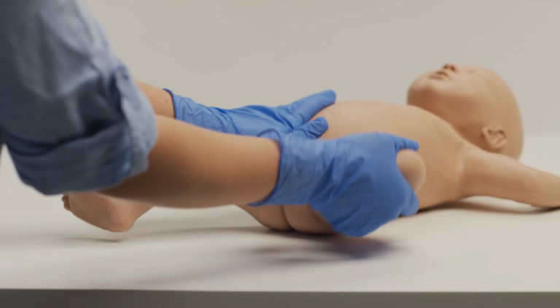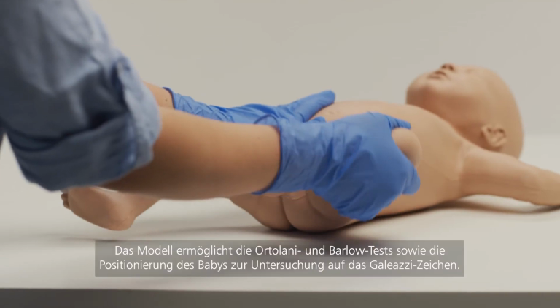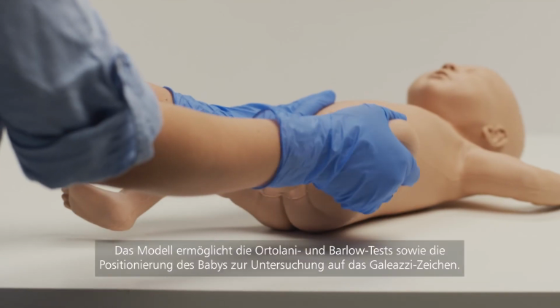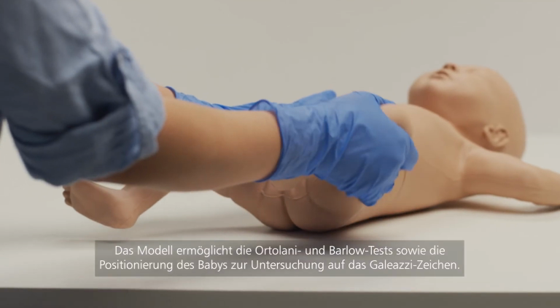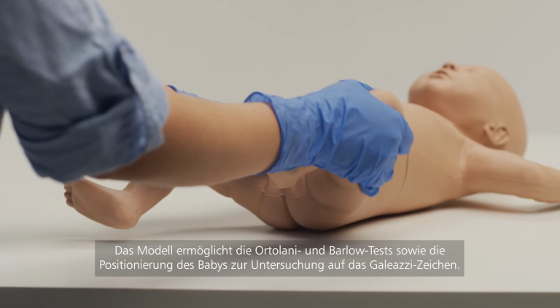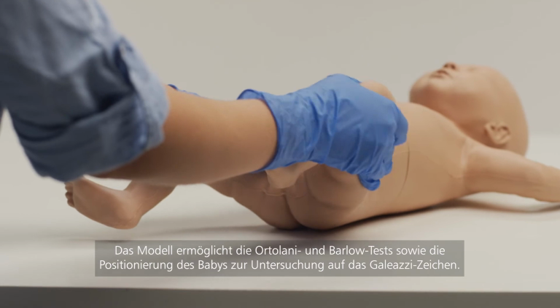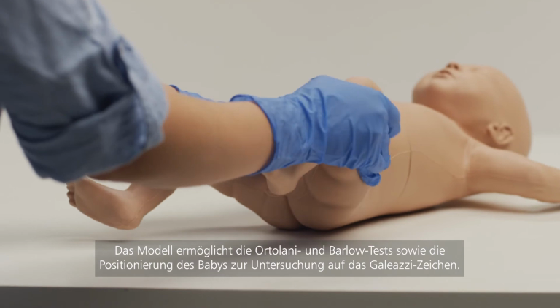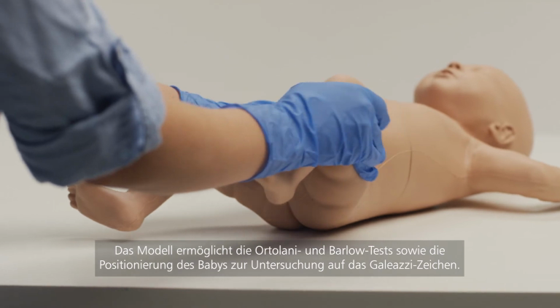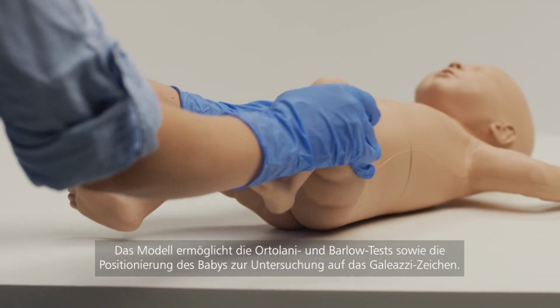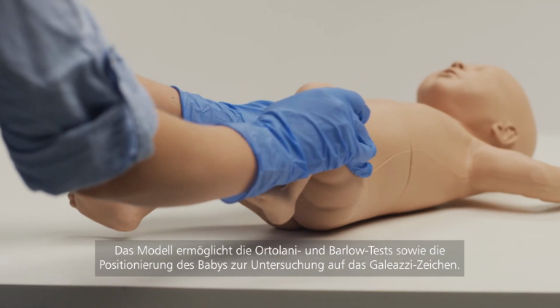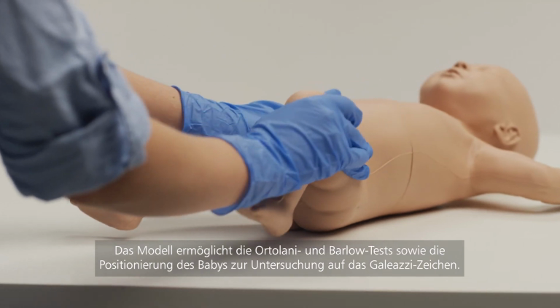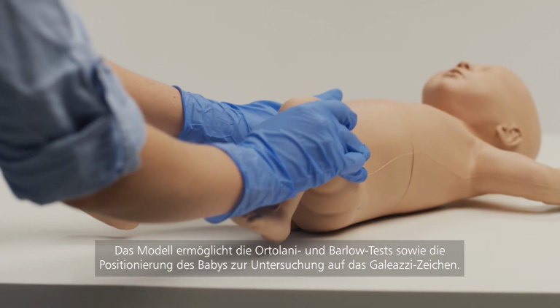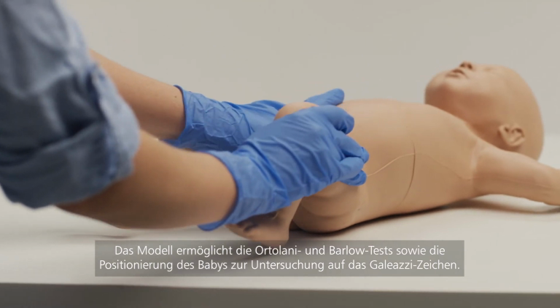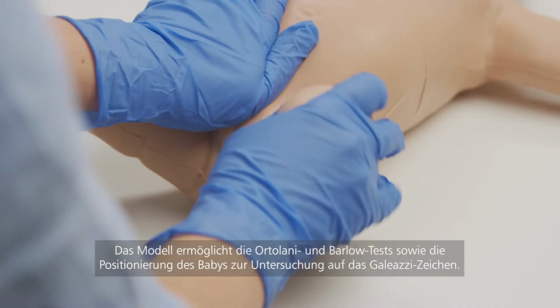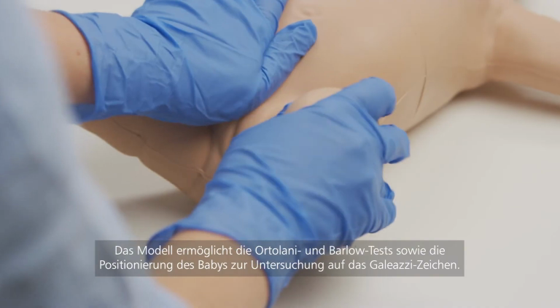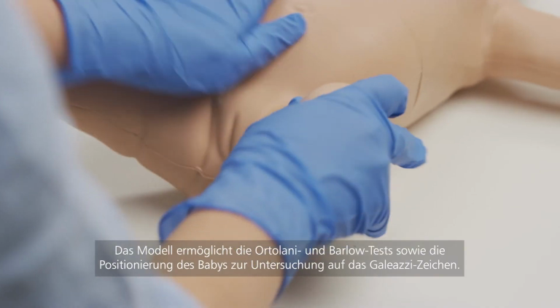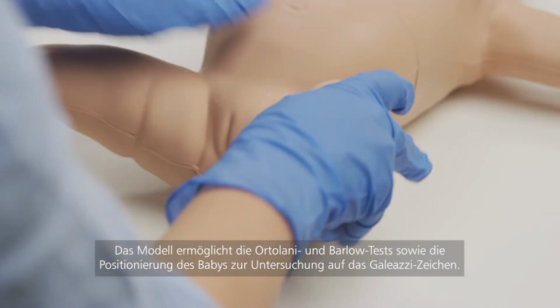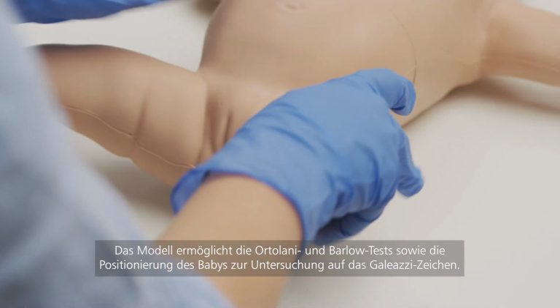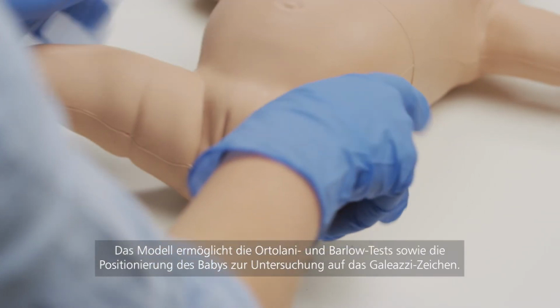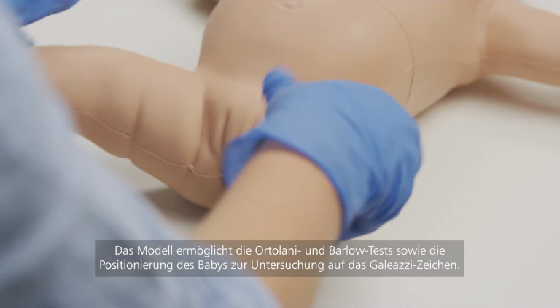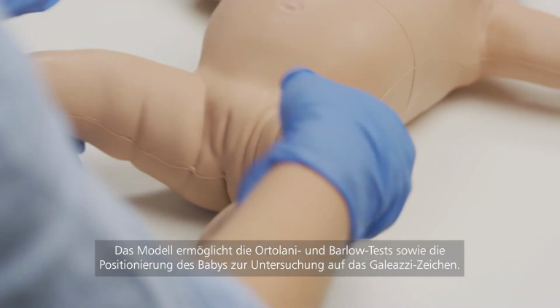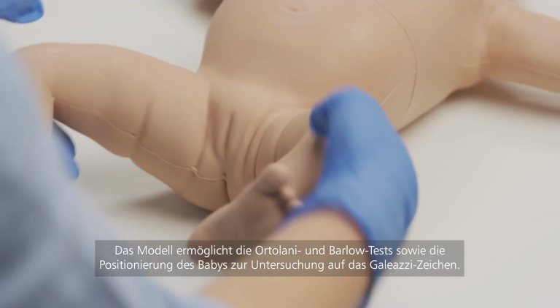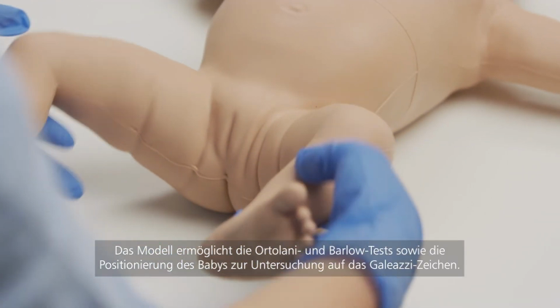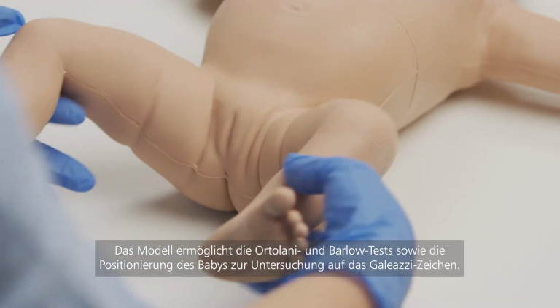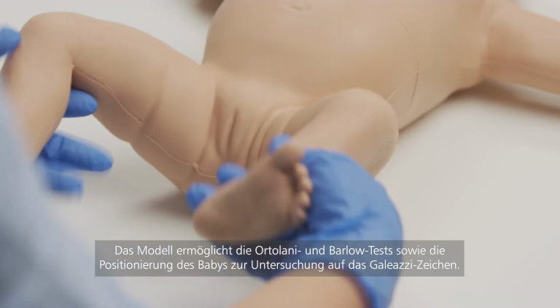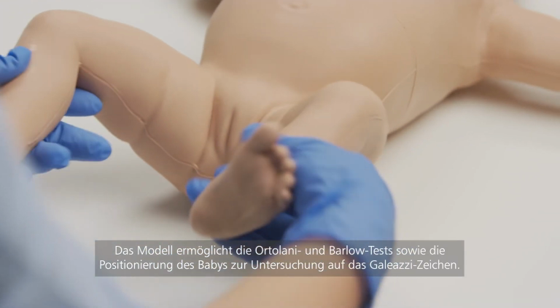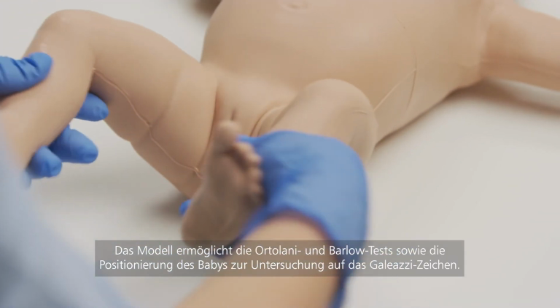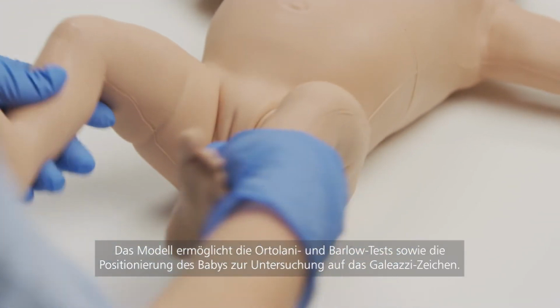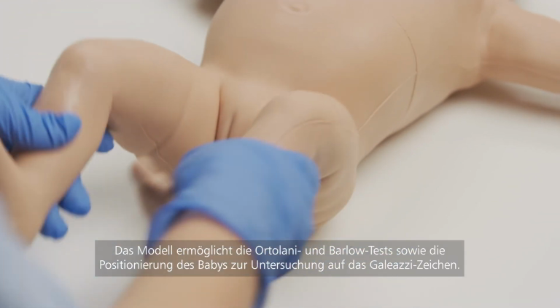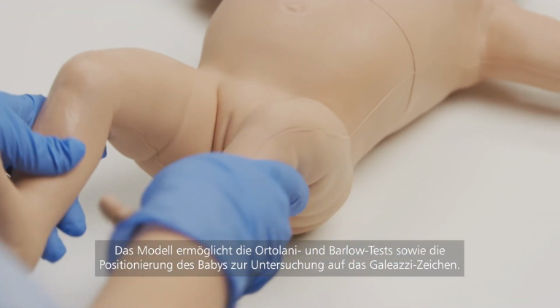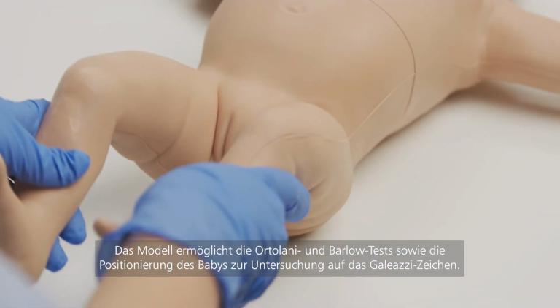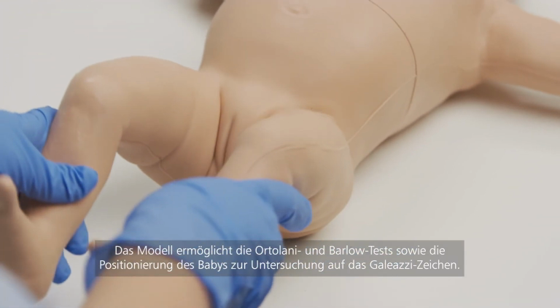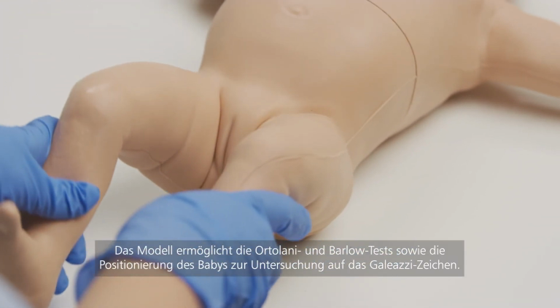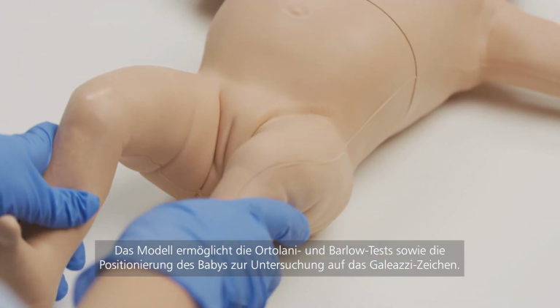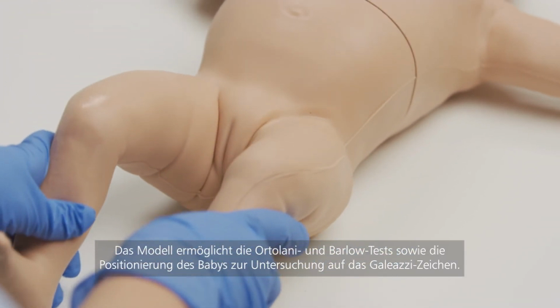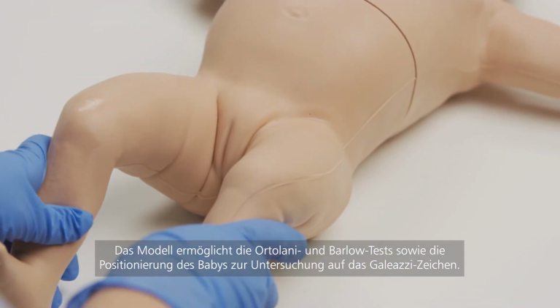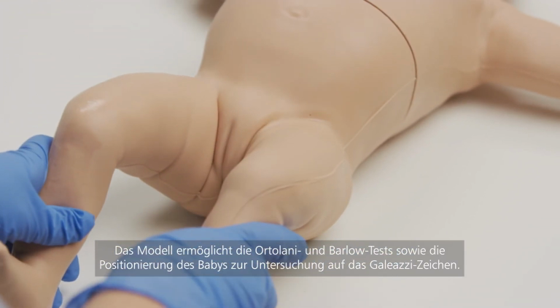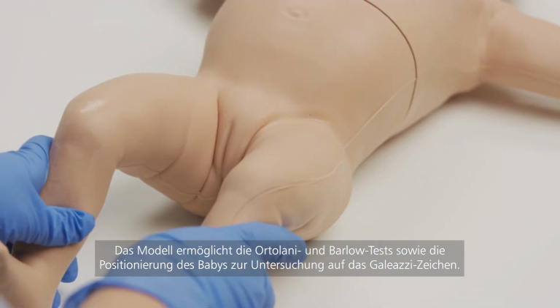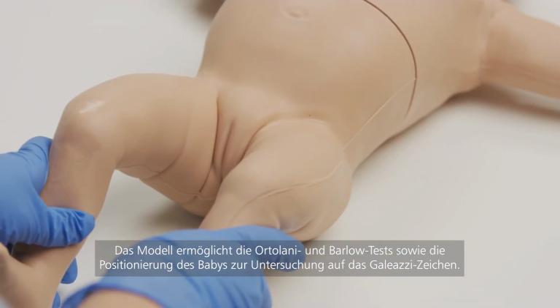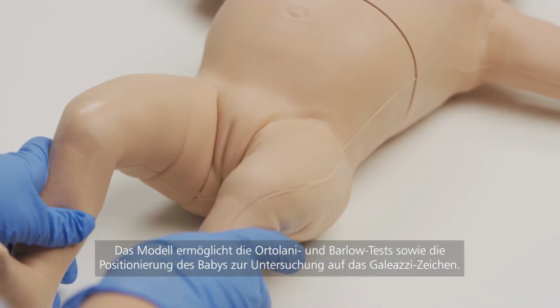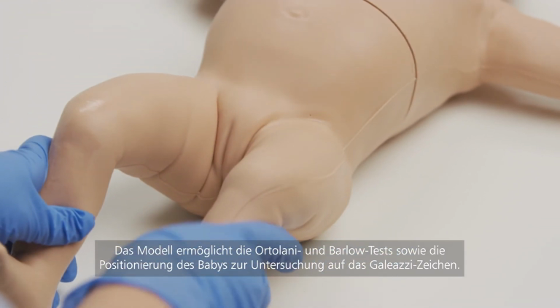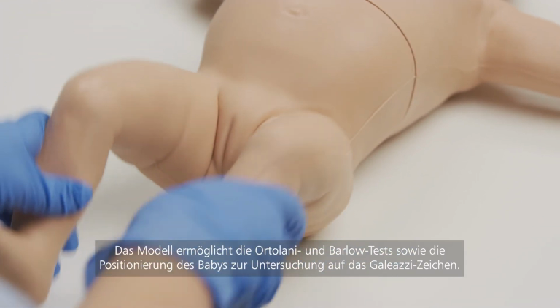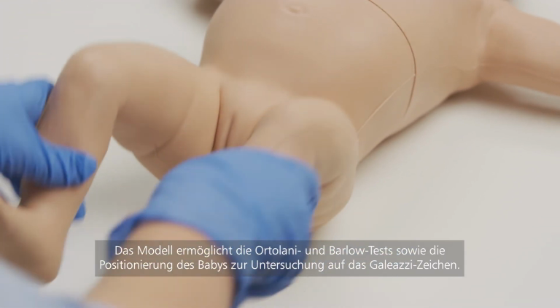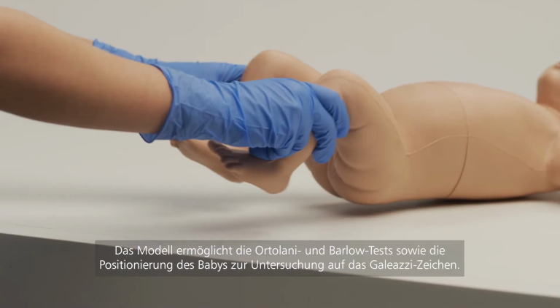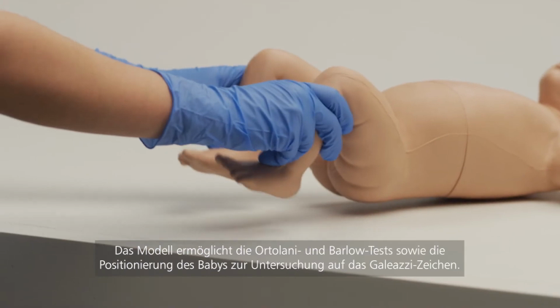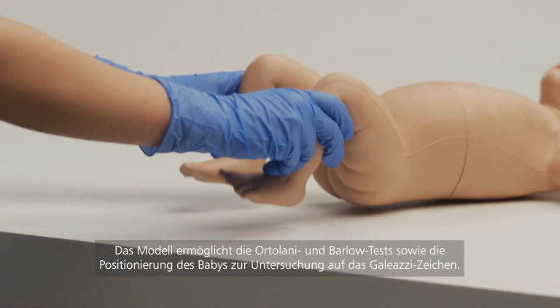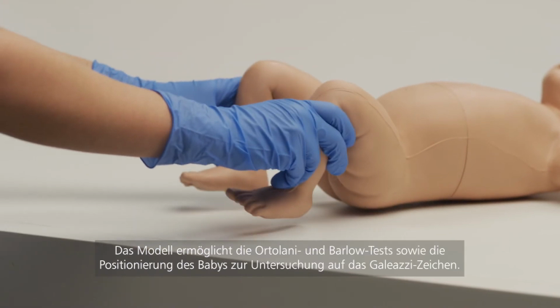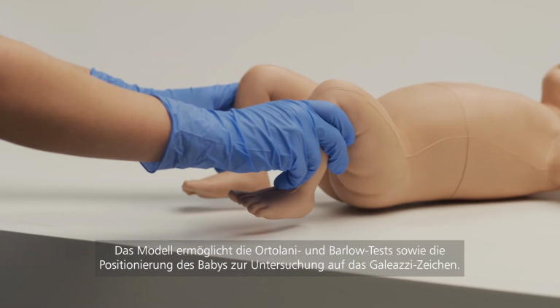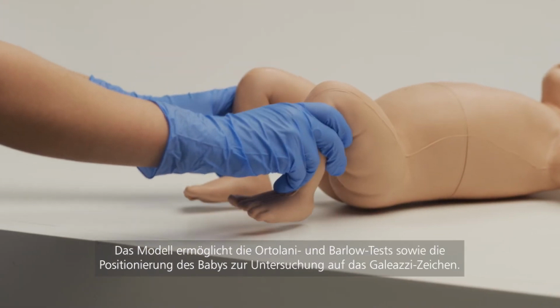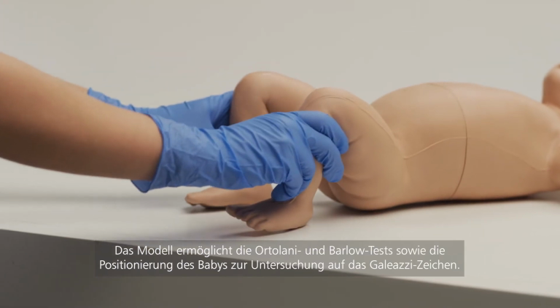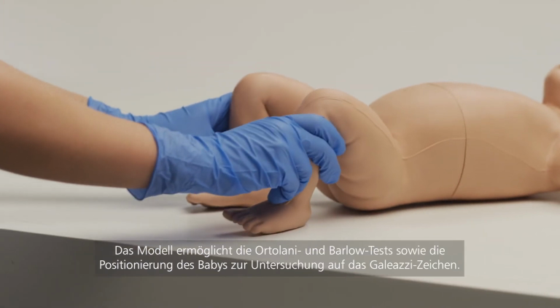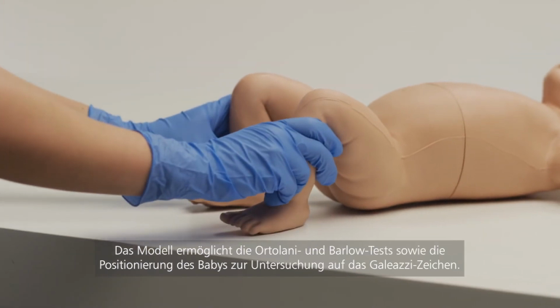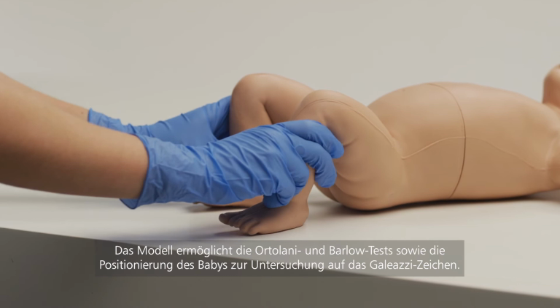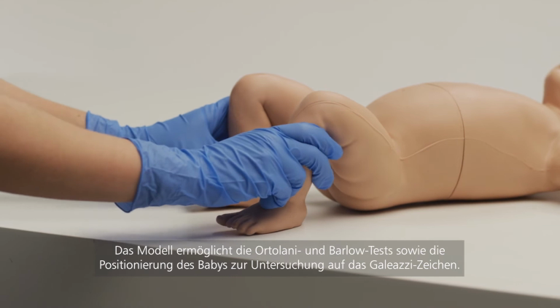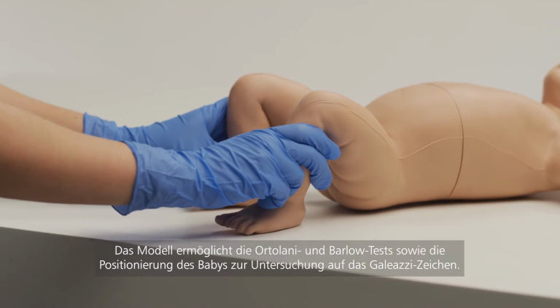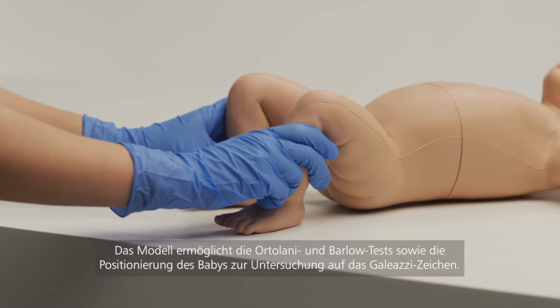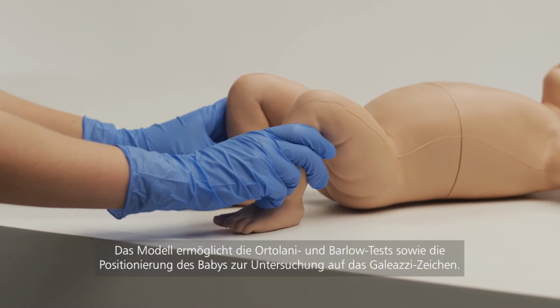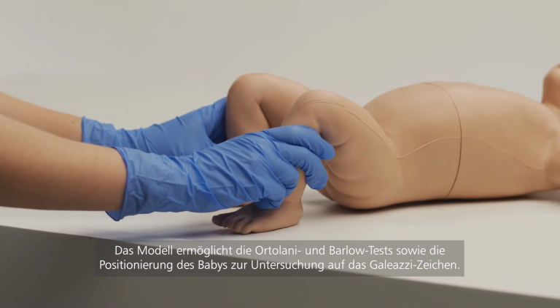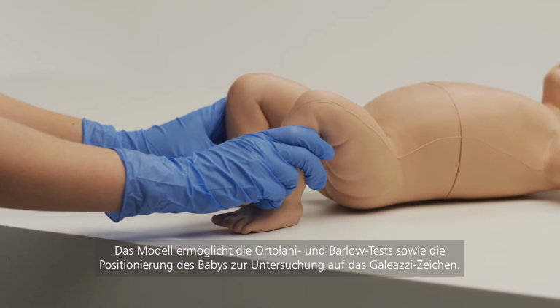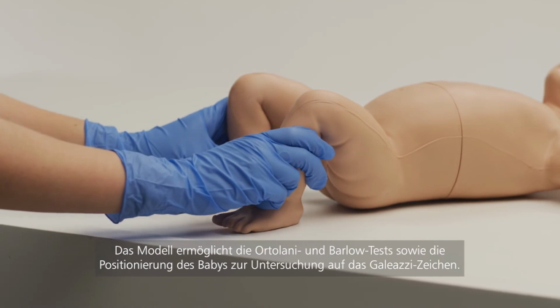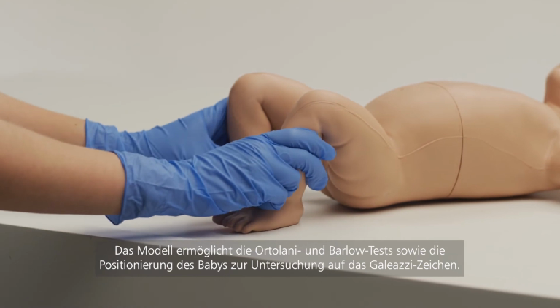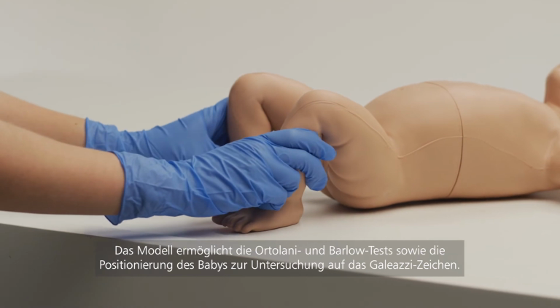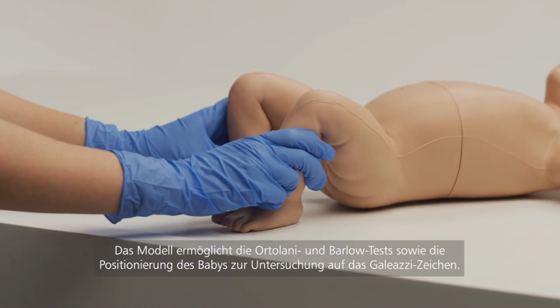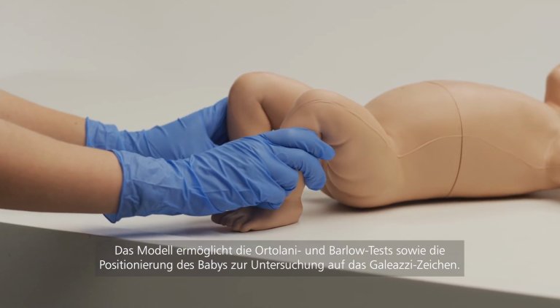Clinicians can perform the Ortolani and Barlow maneuvers, as well as place the baby into position for the Galeazzi sign.